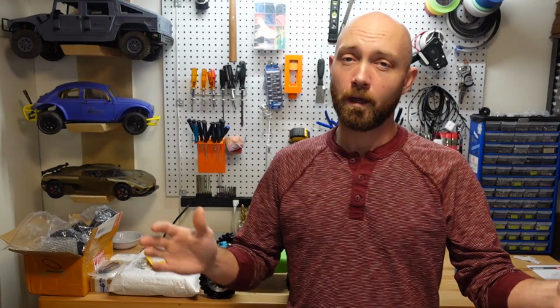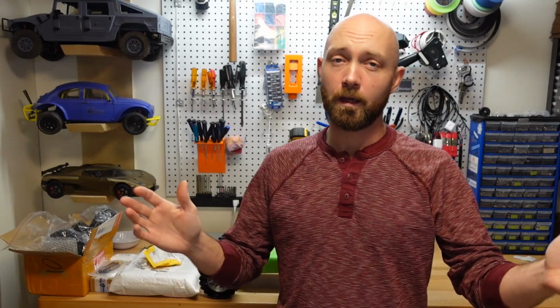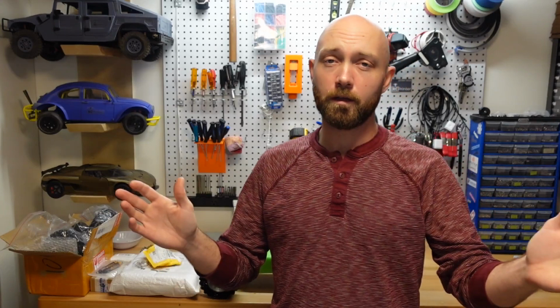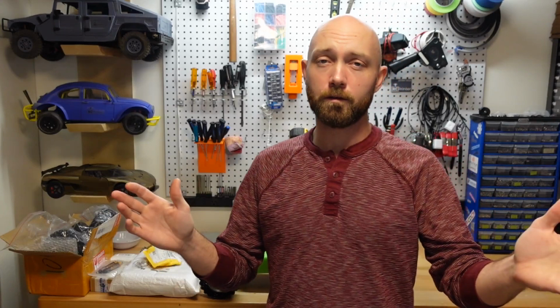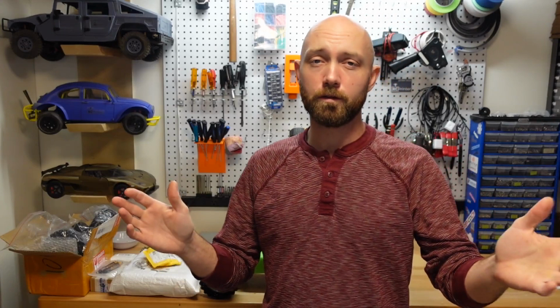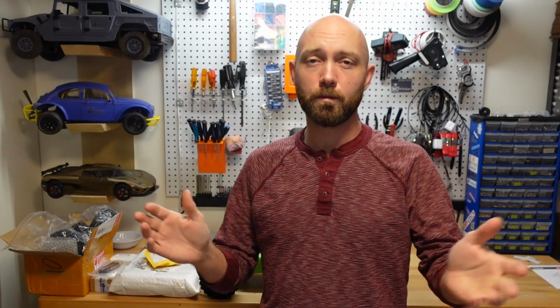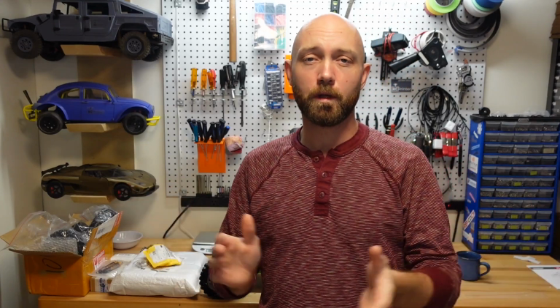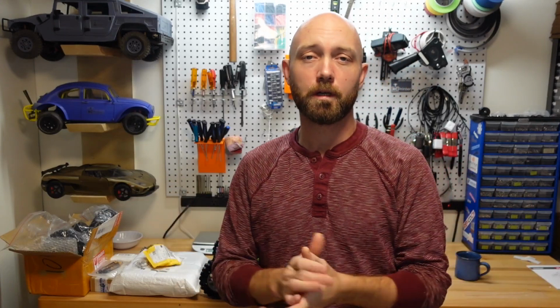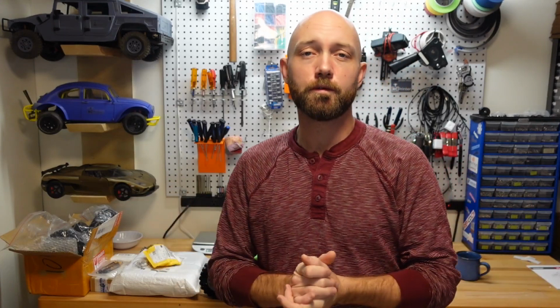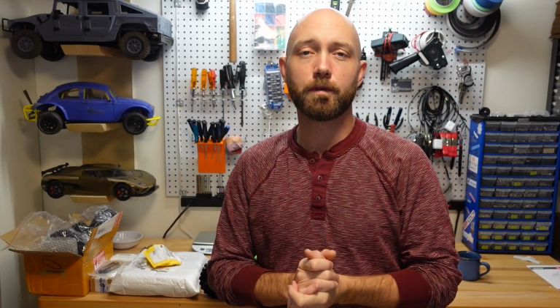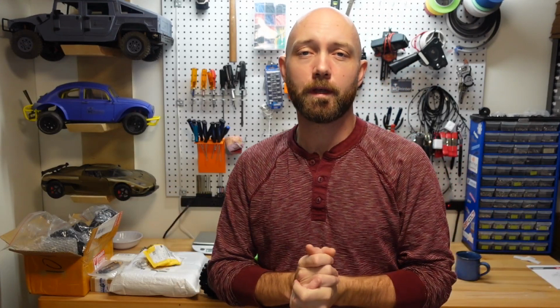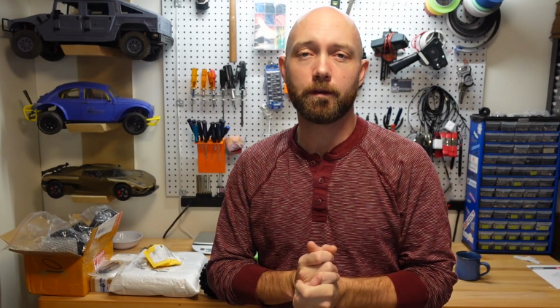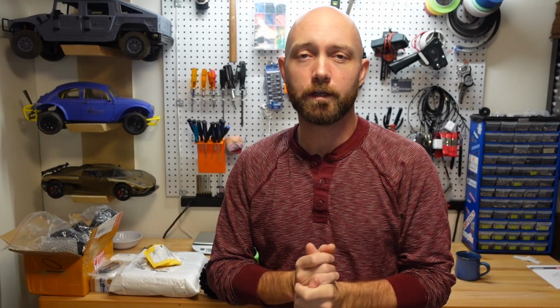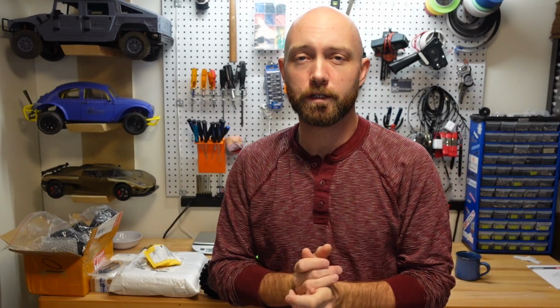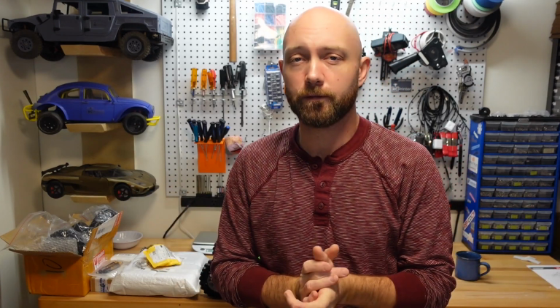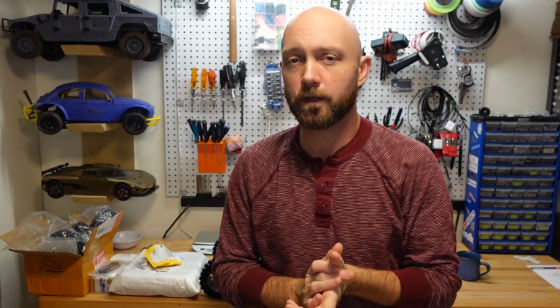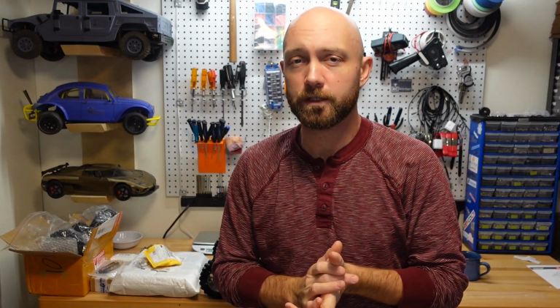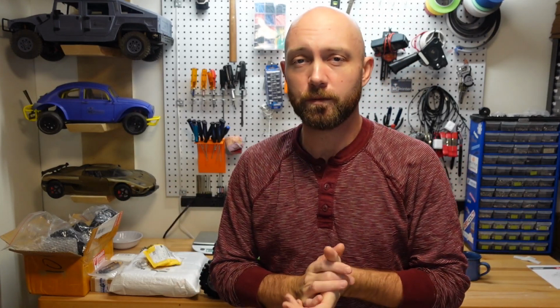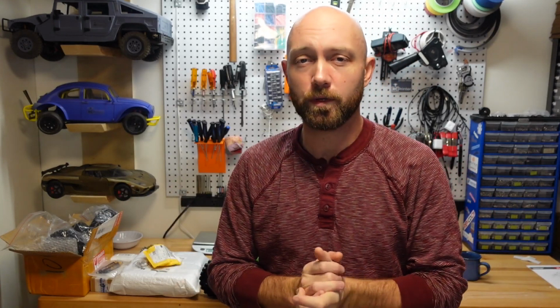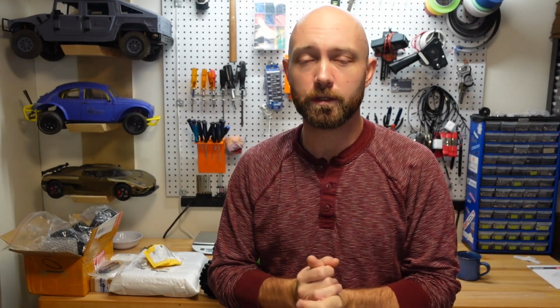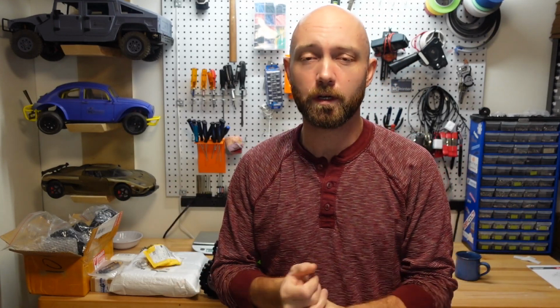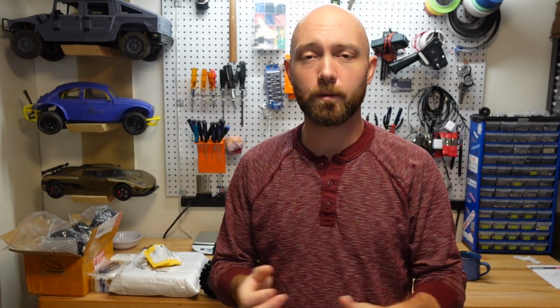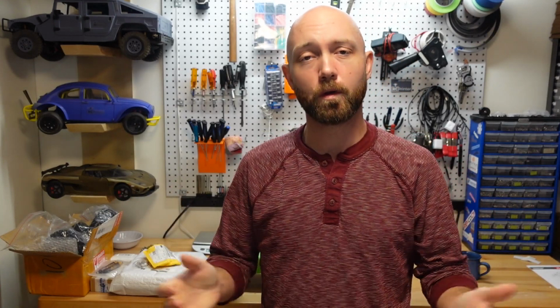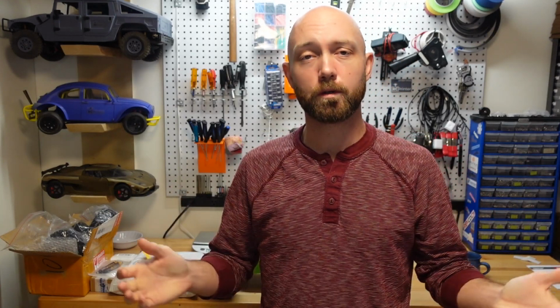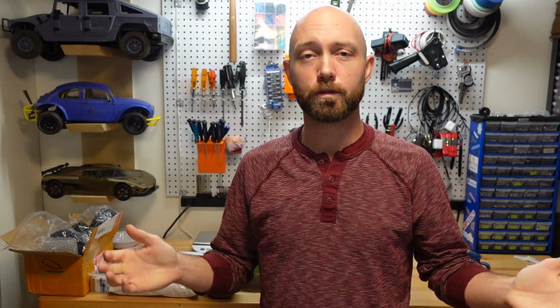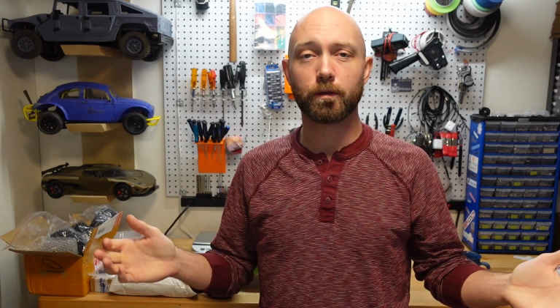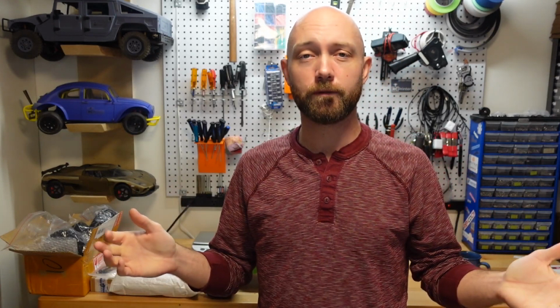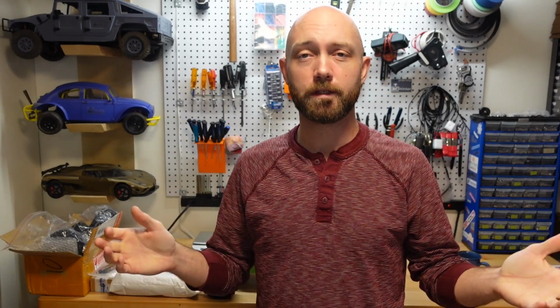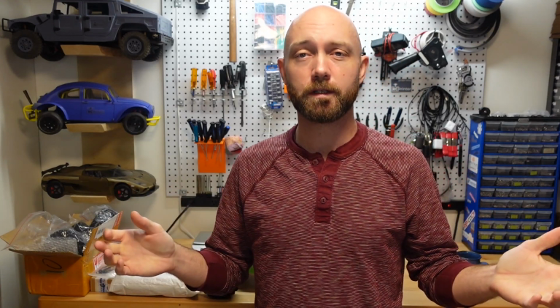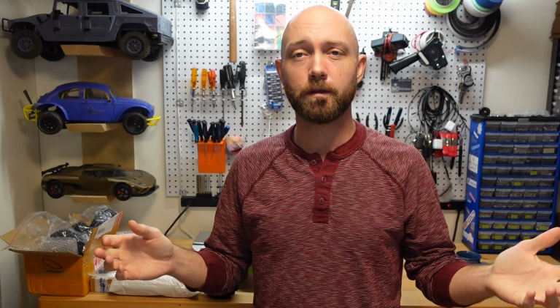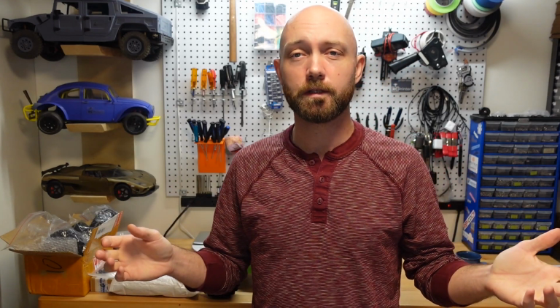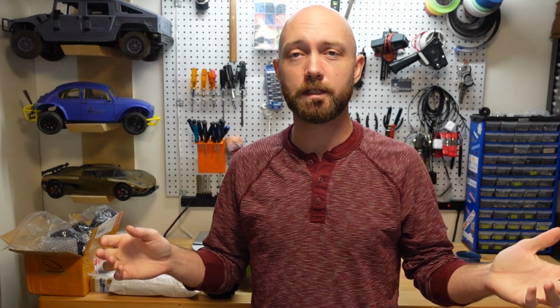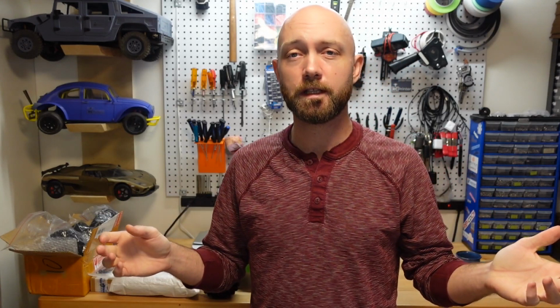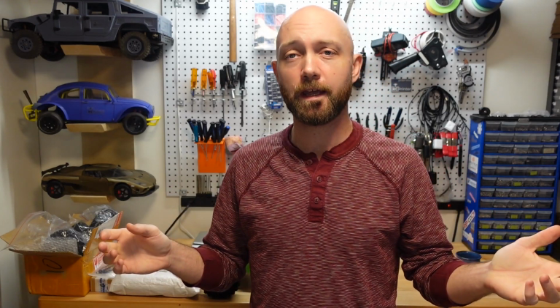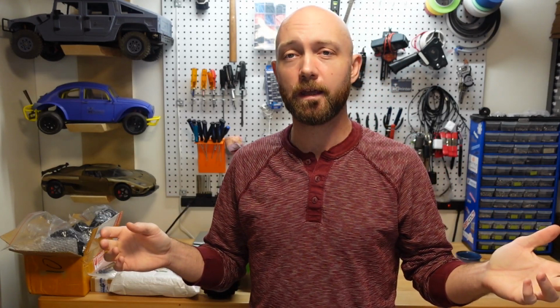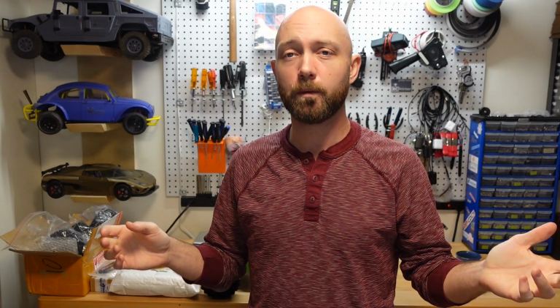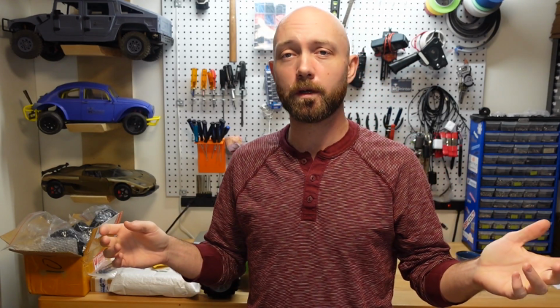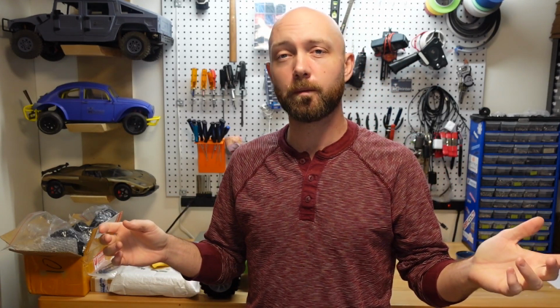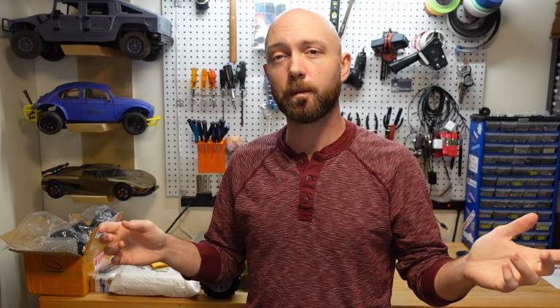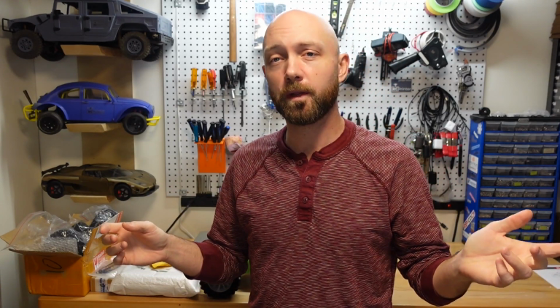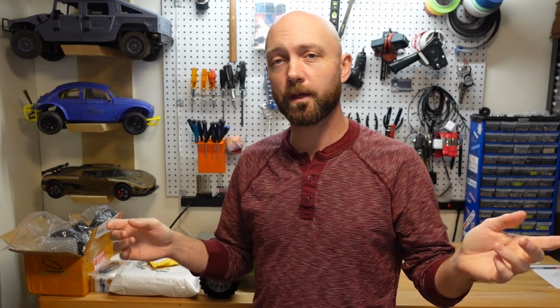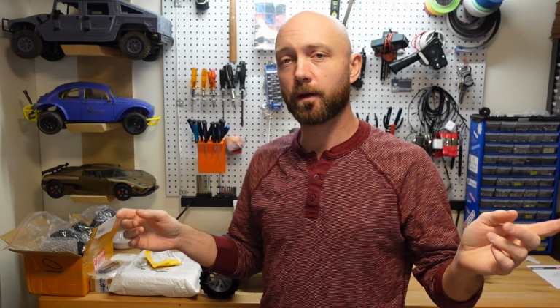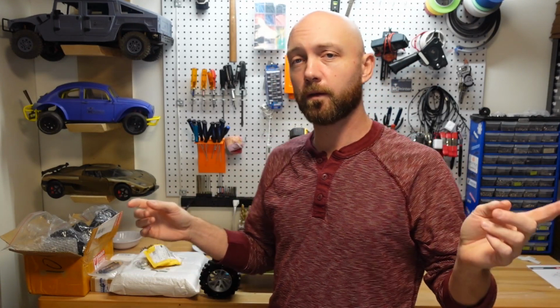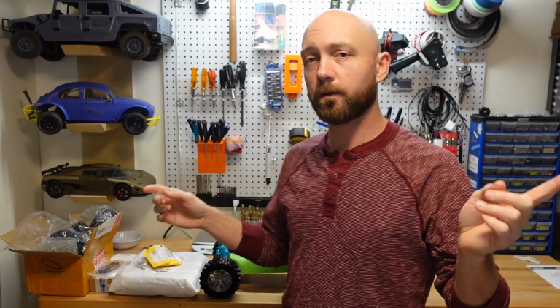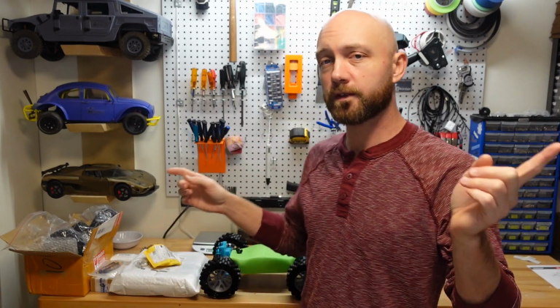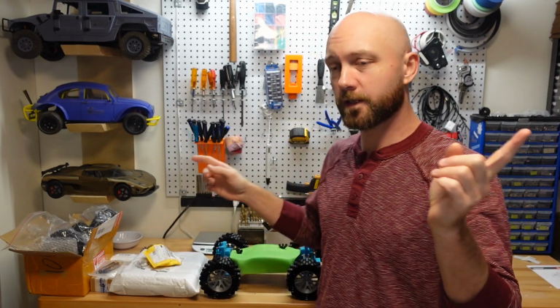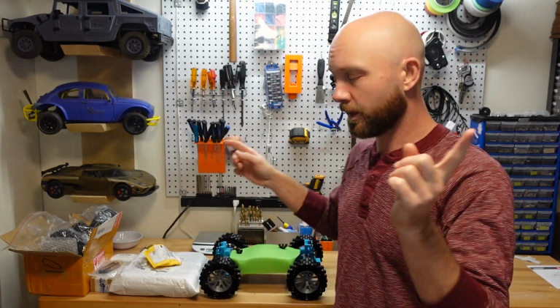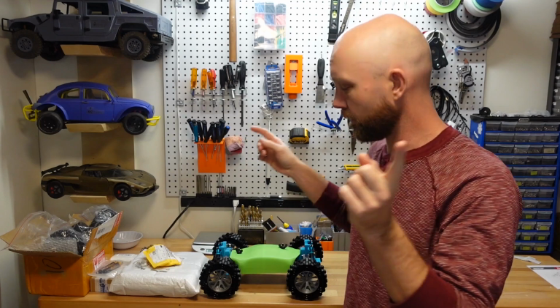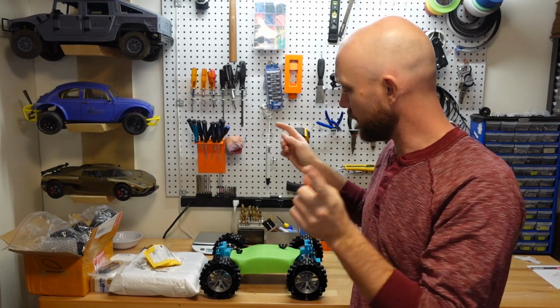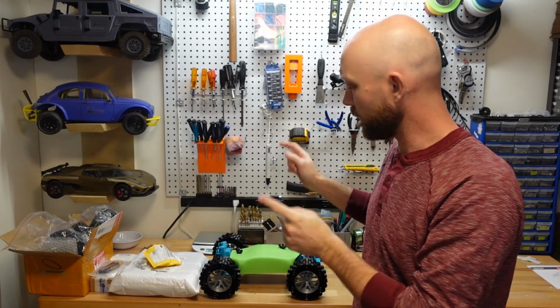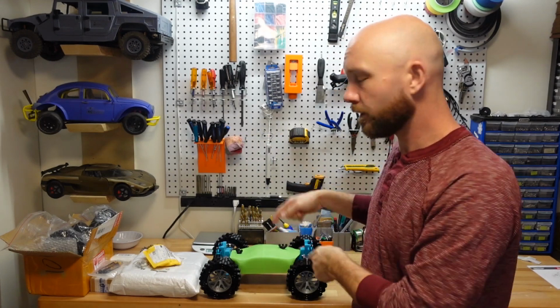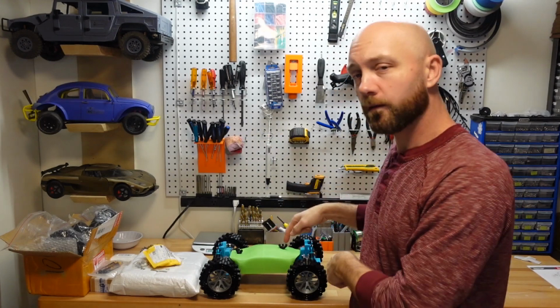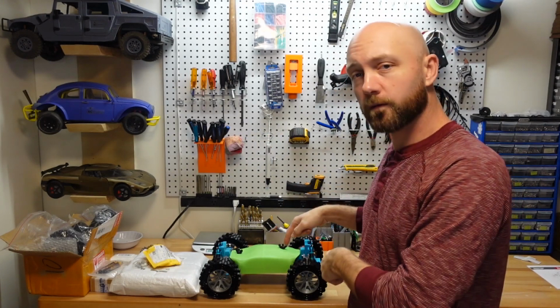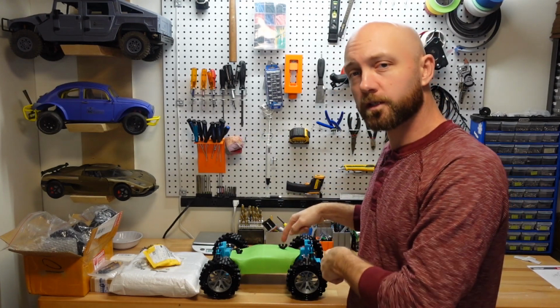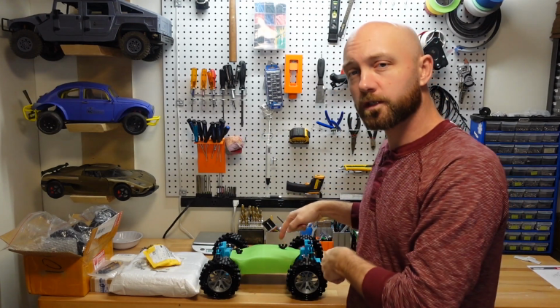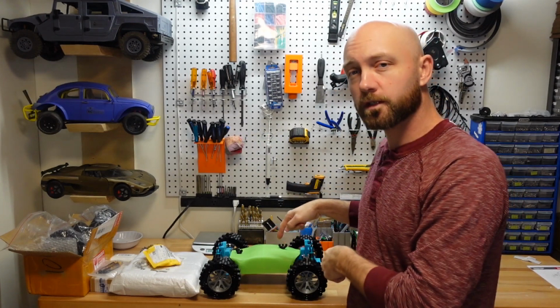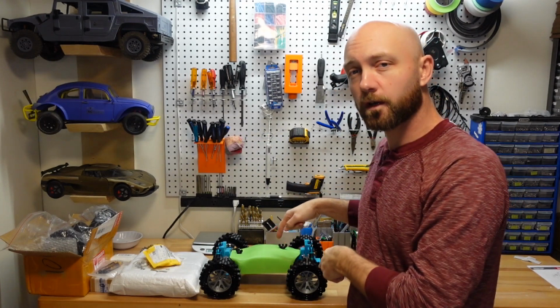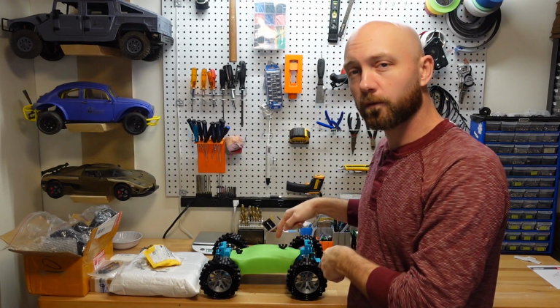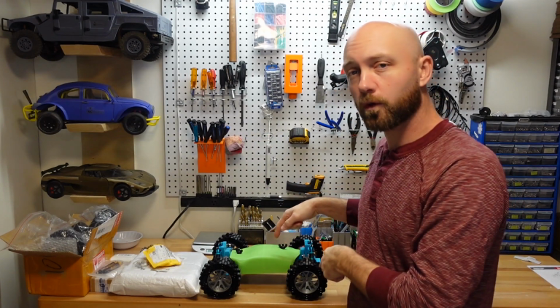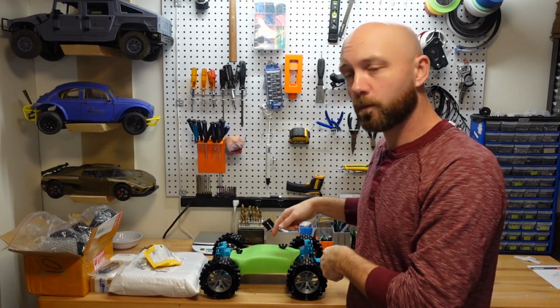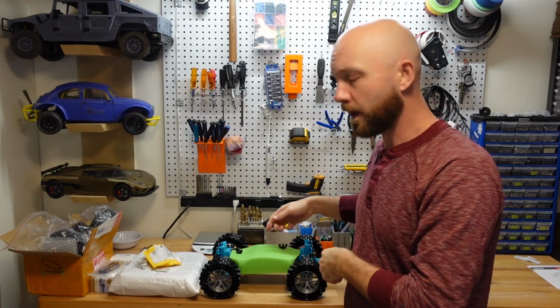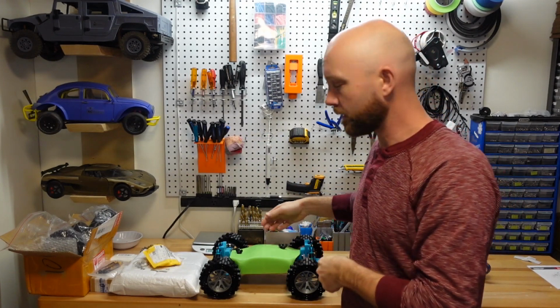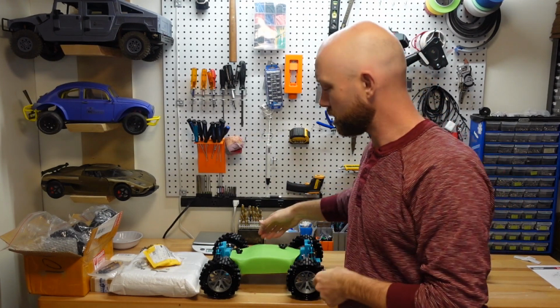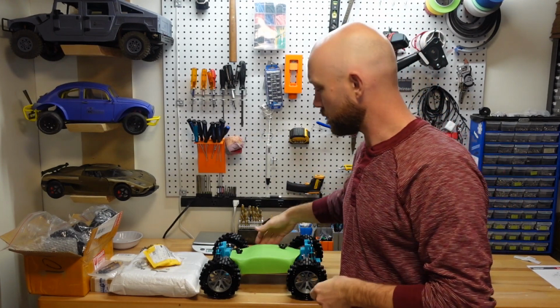Hey YouTube, welcome to another edition of RC Printer. I'm your host Jordan Visco and today we're going to be playing around with this guy right here, which is our Robac 2.